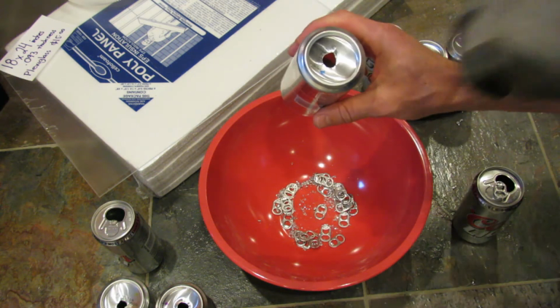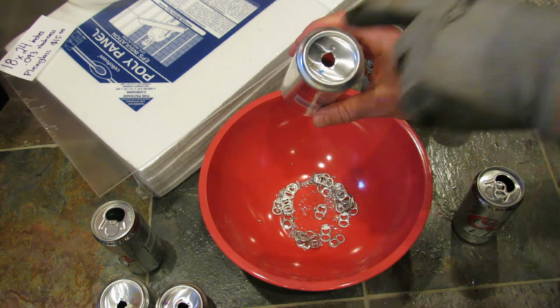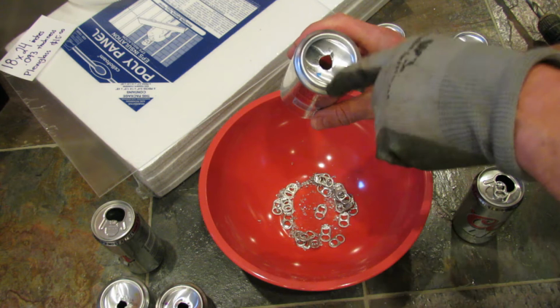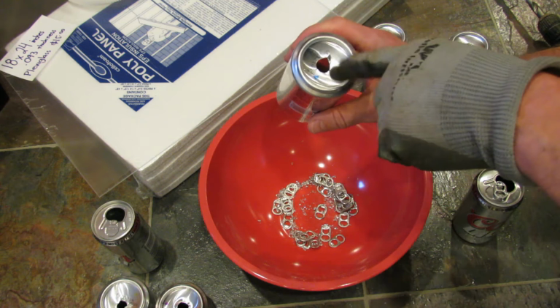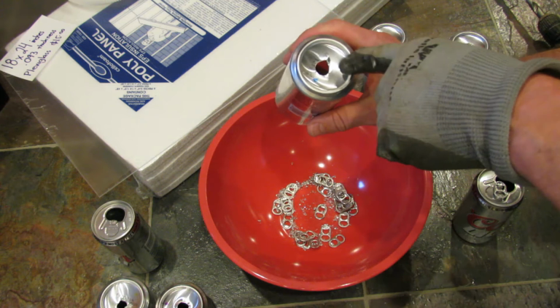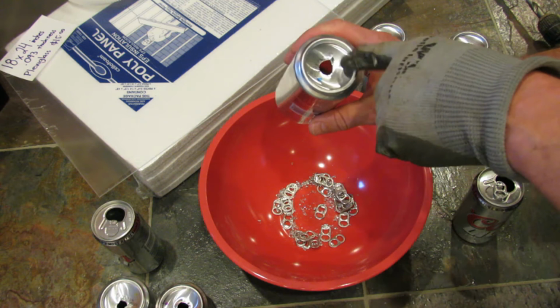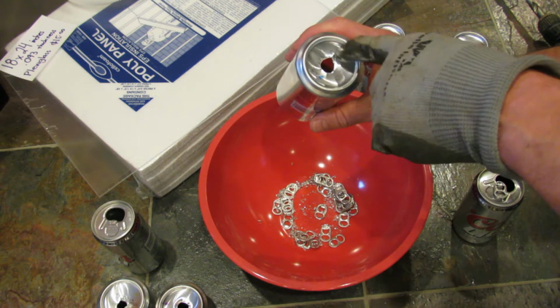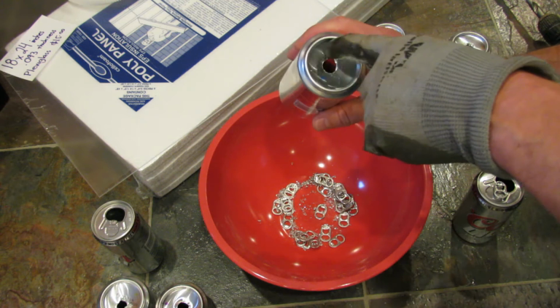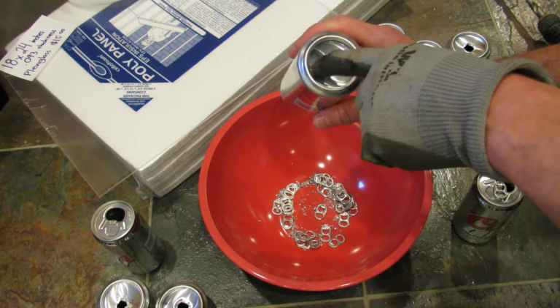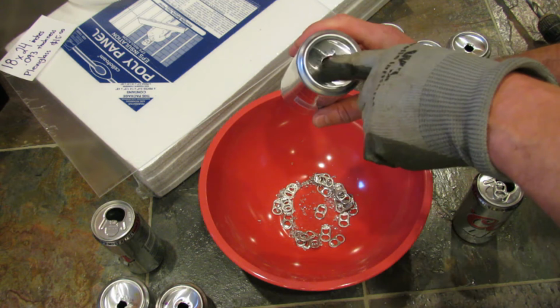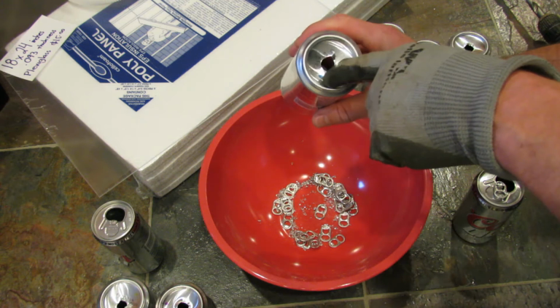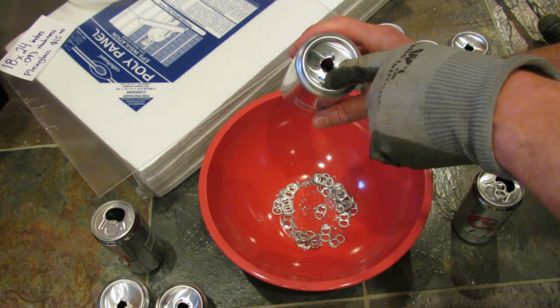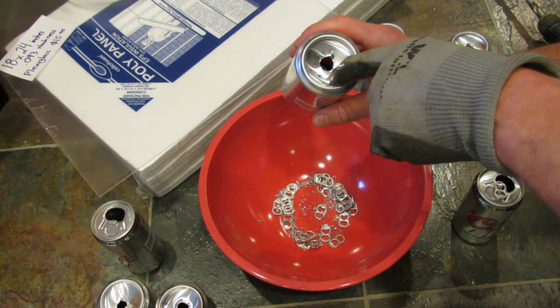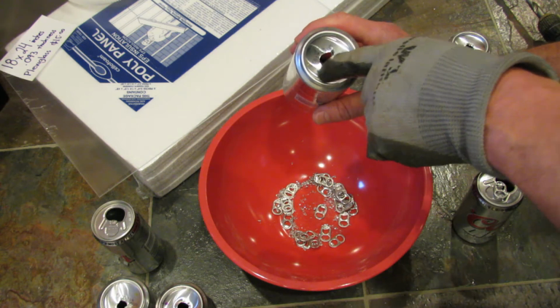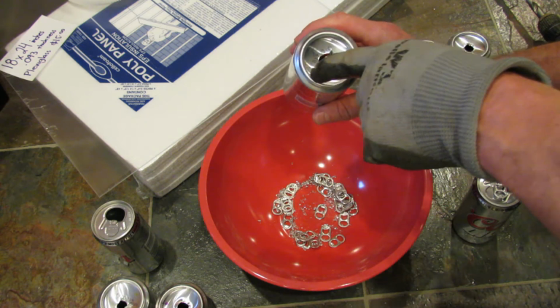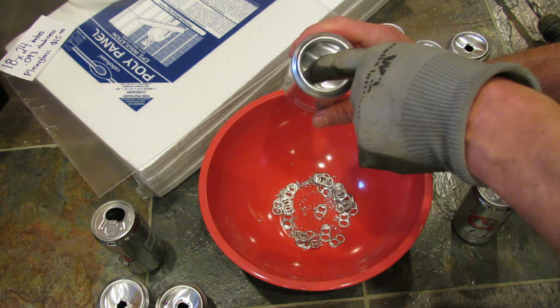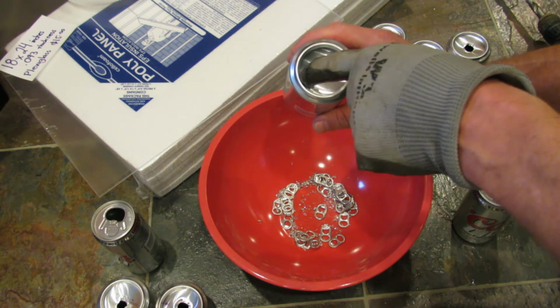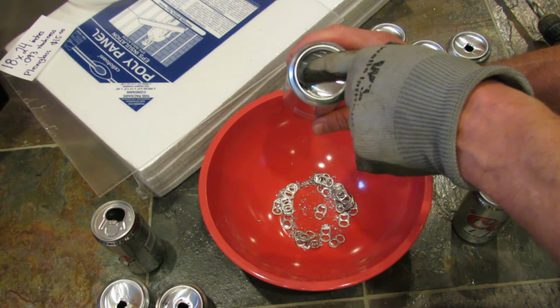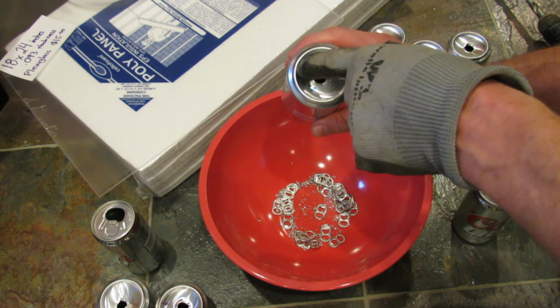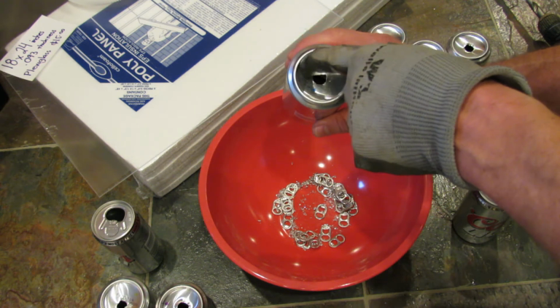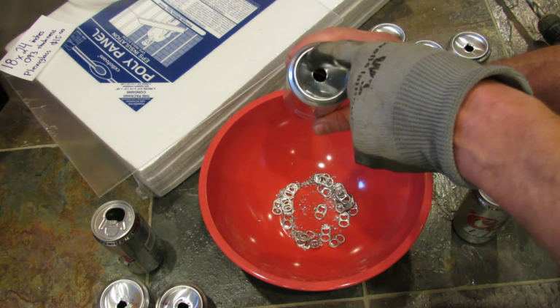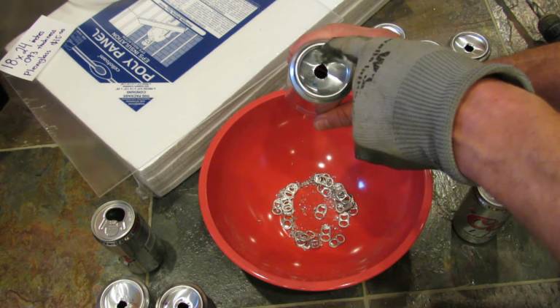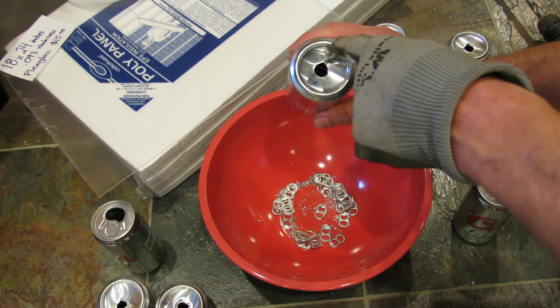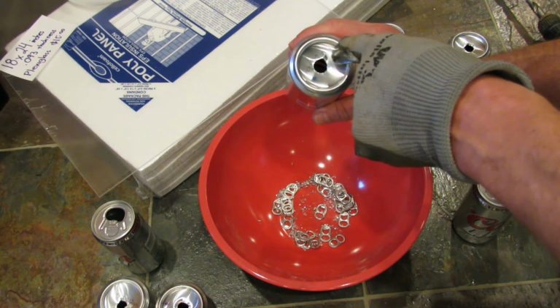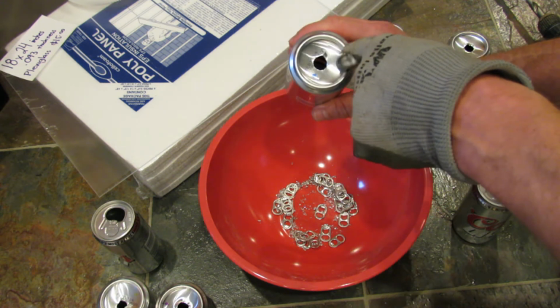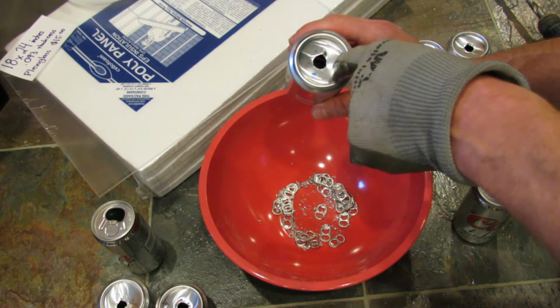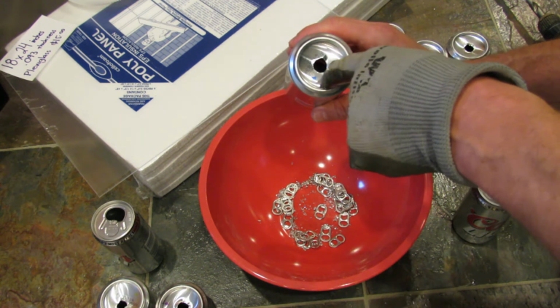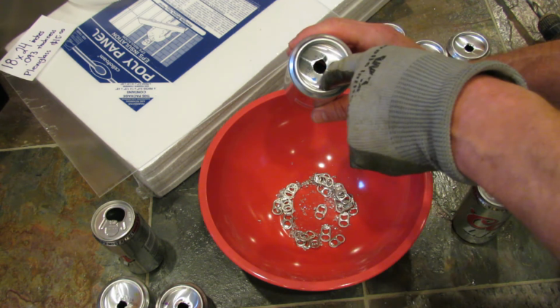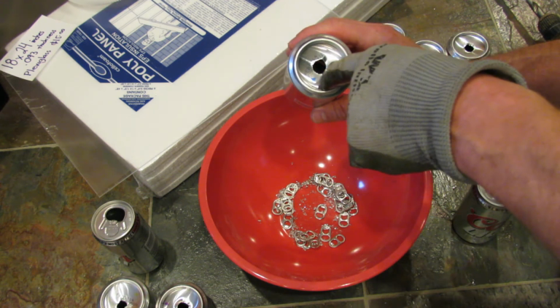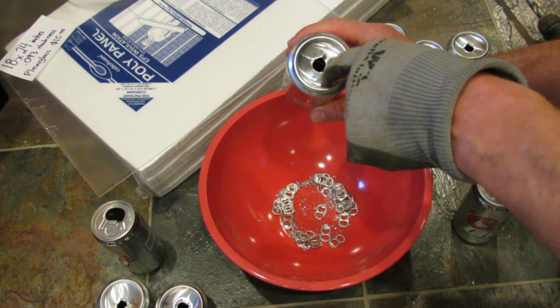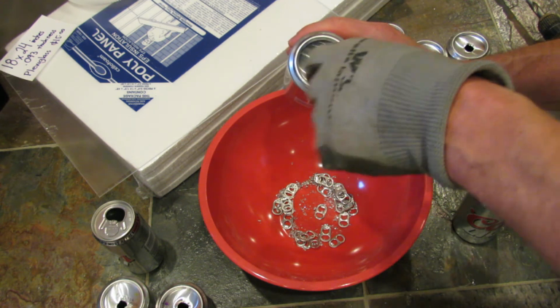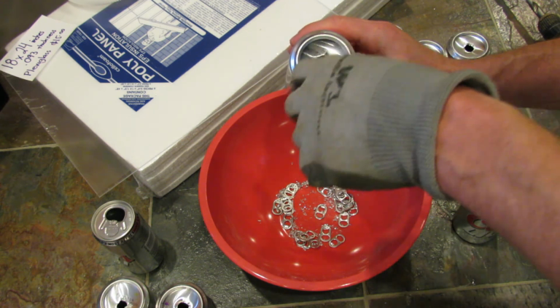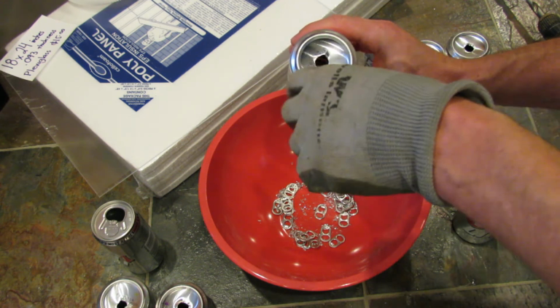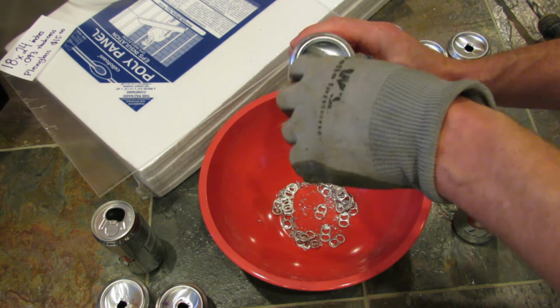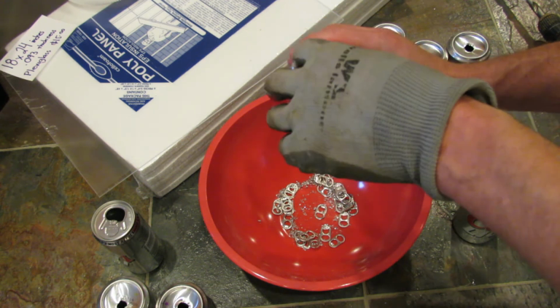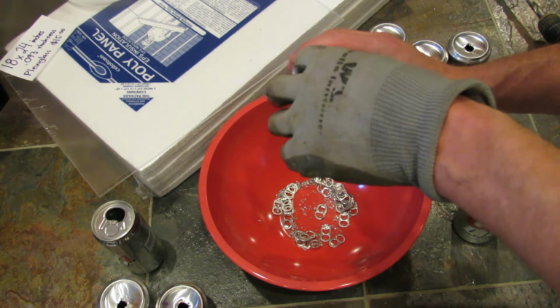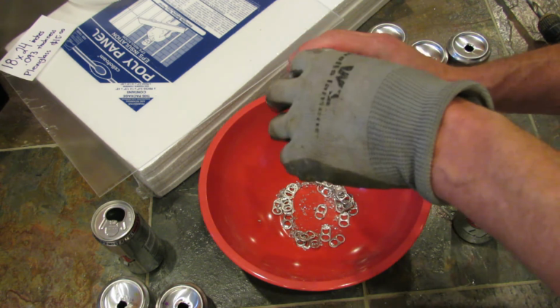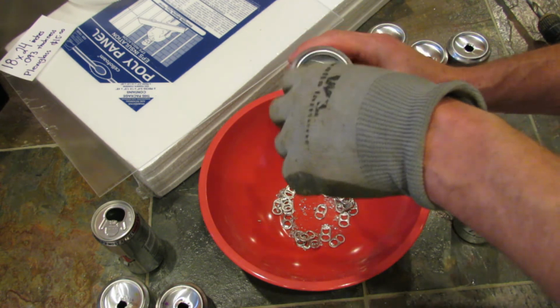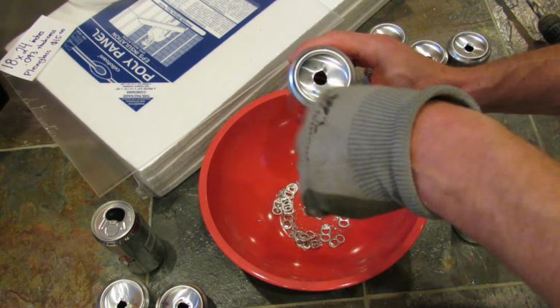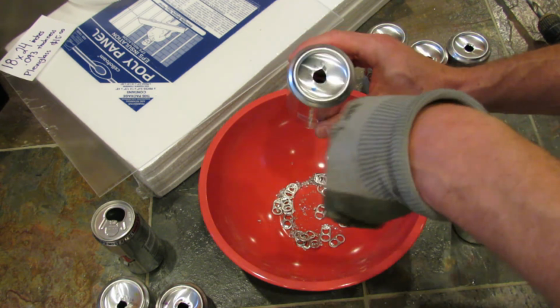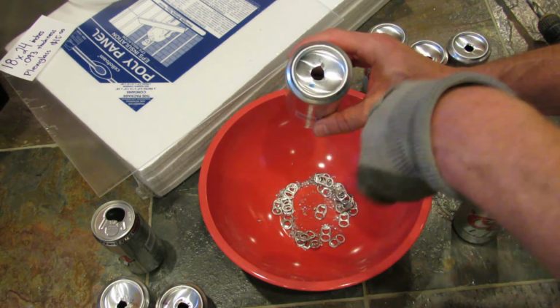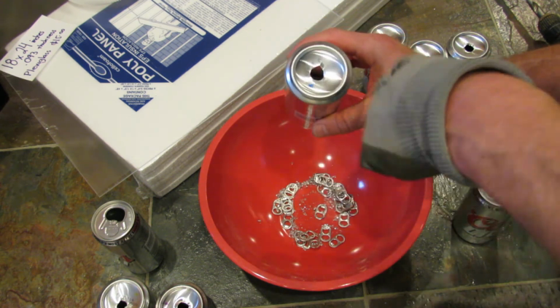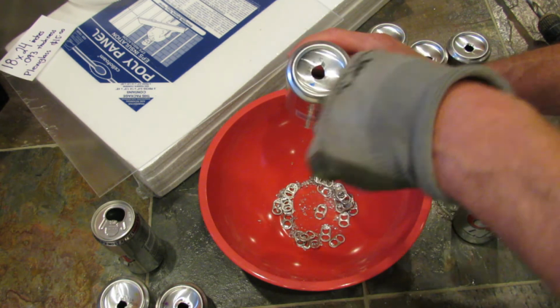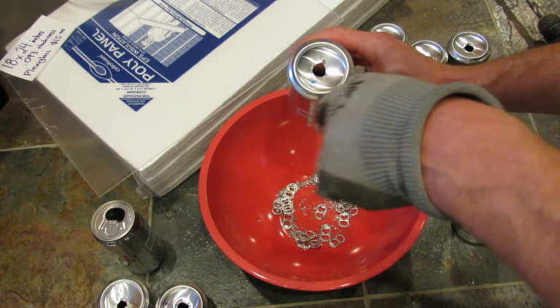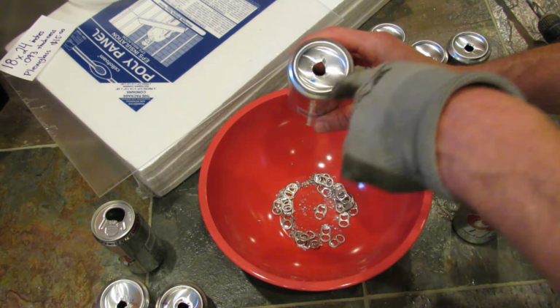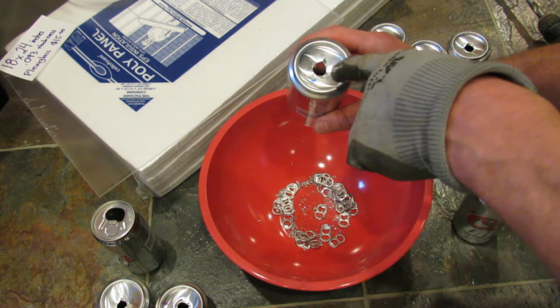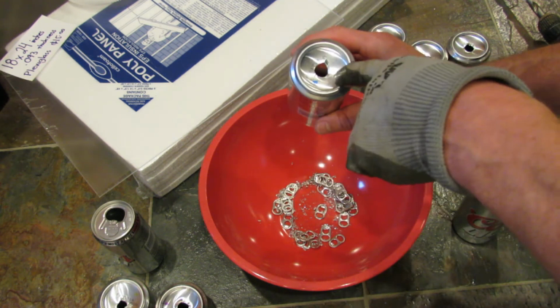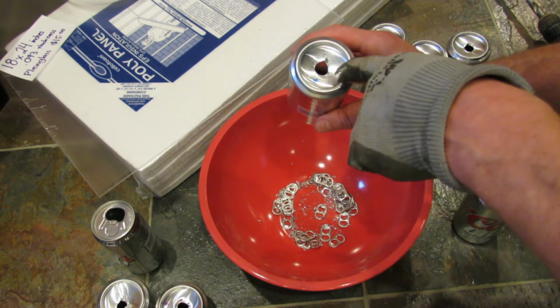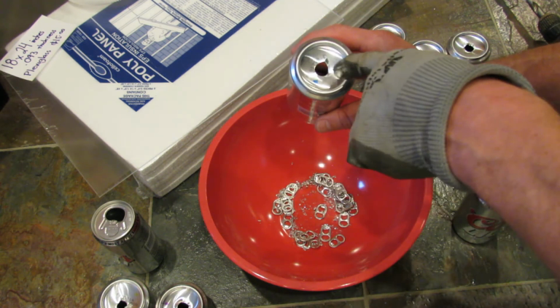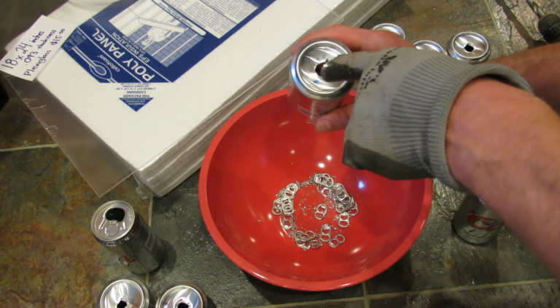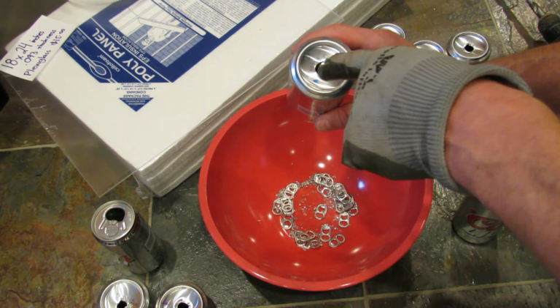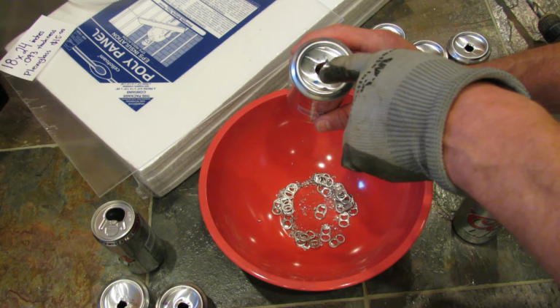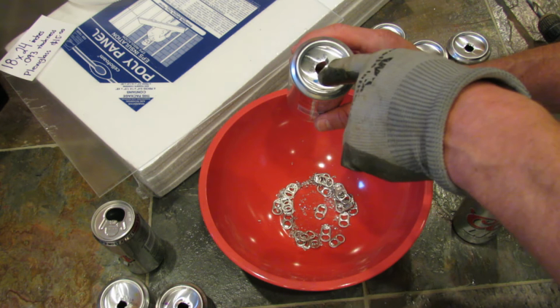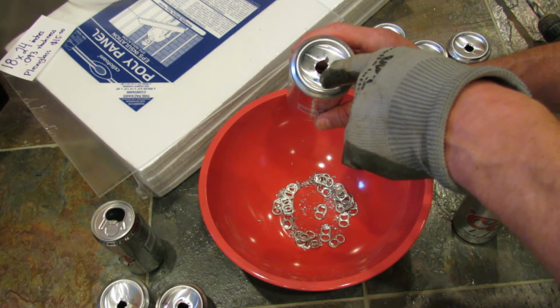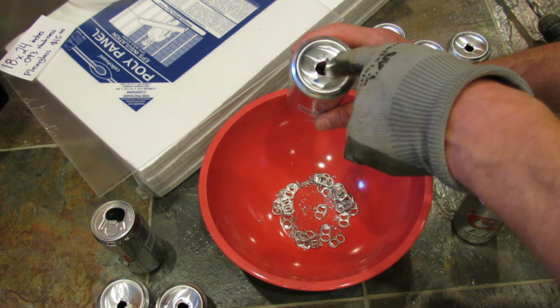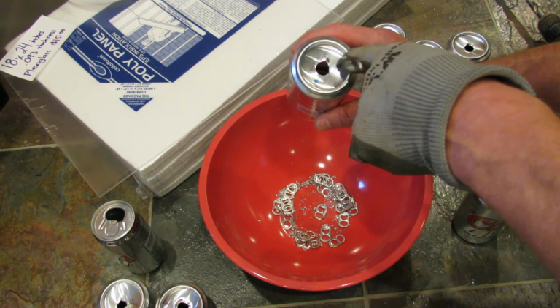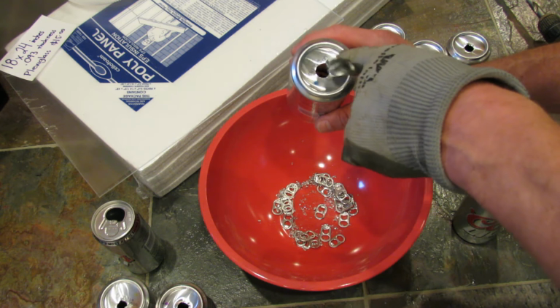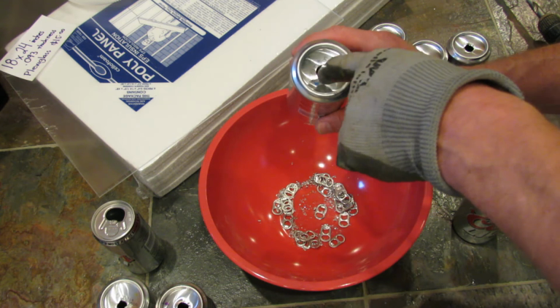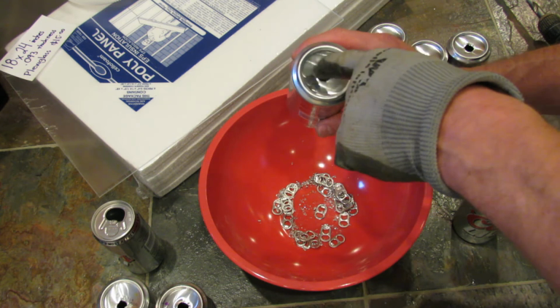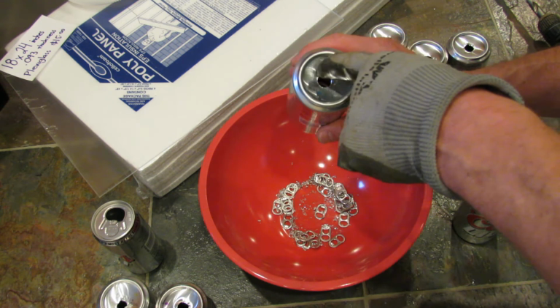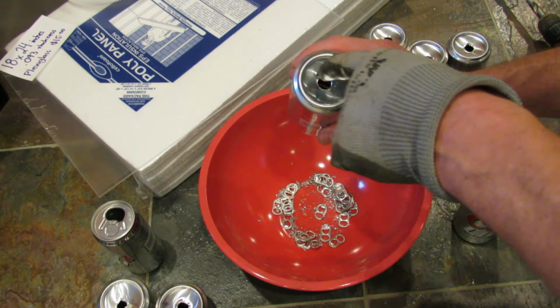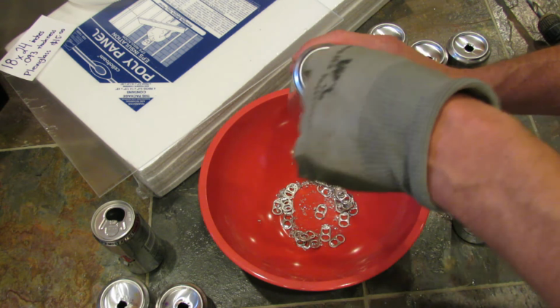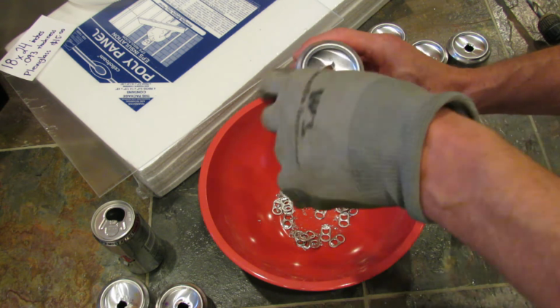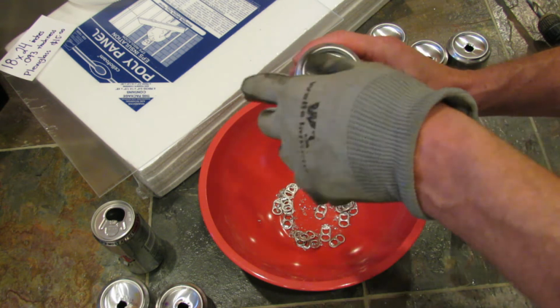I'm just going with this size, but some people like to cut out the entire bottom of the can. If you have a smaller drill bit, you could put in two holes.